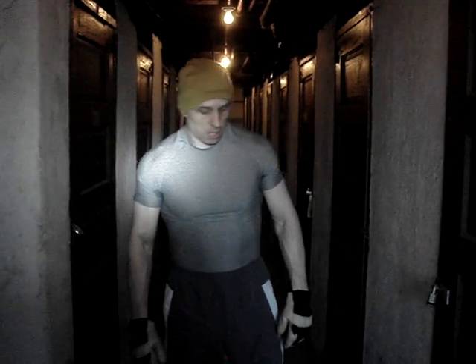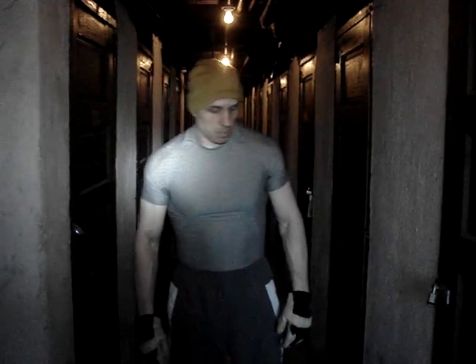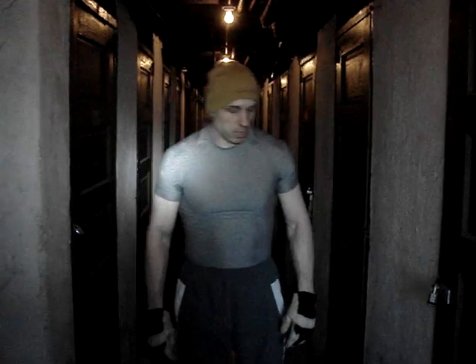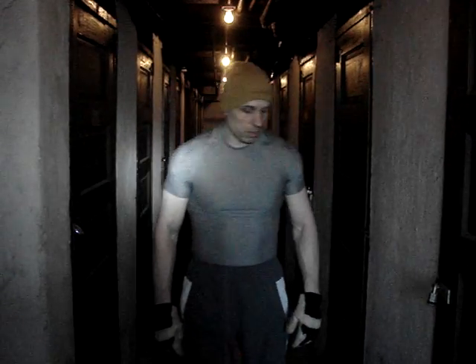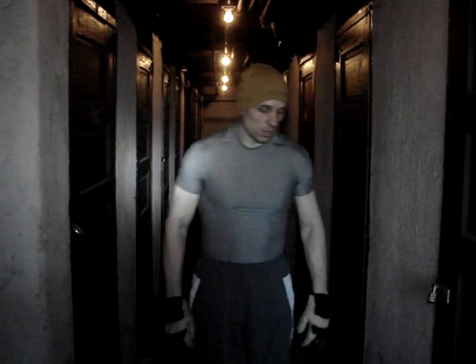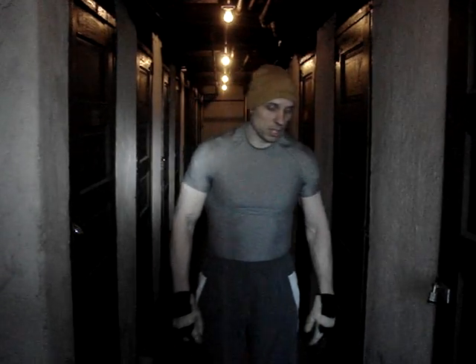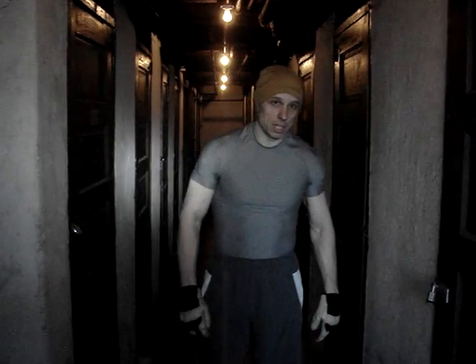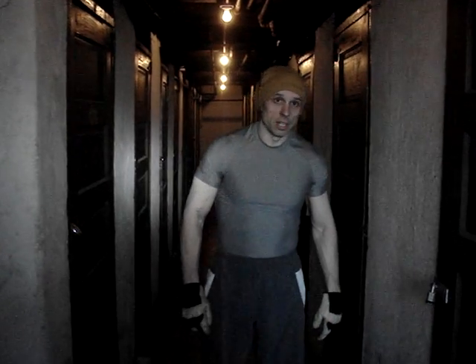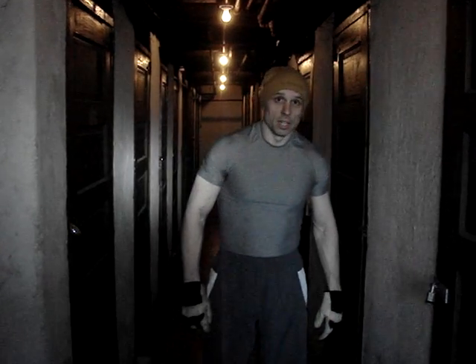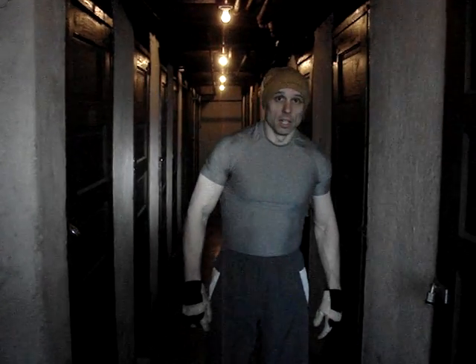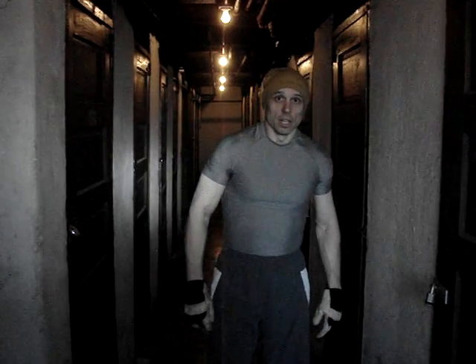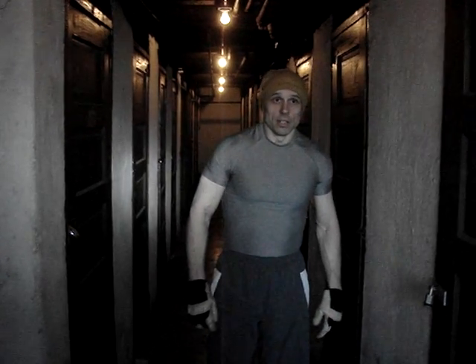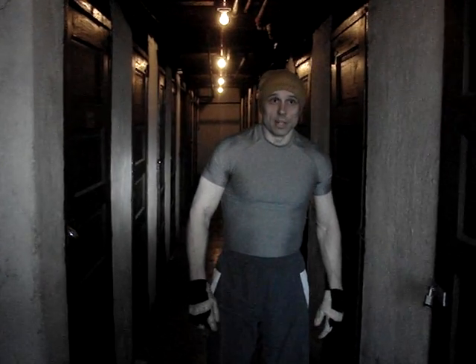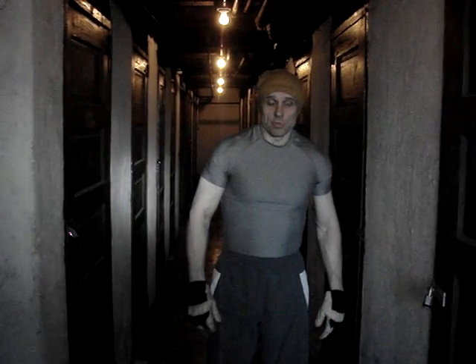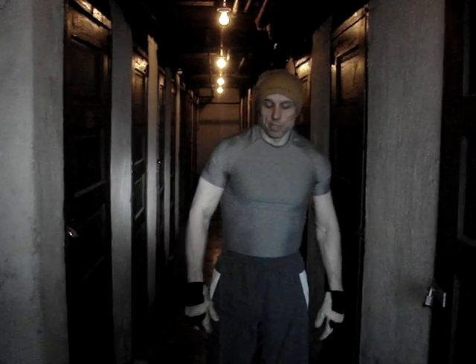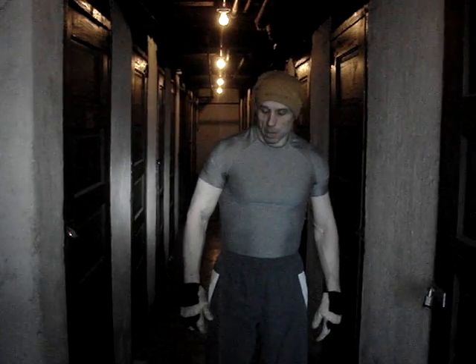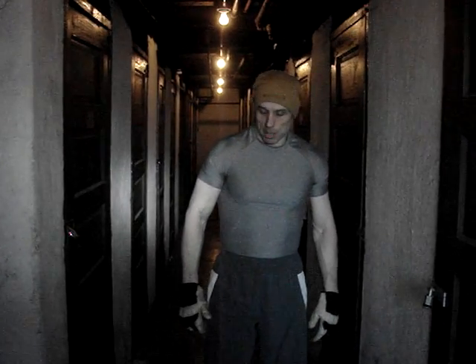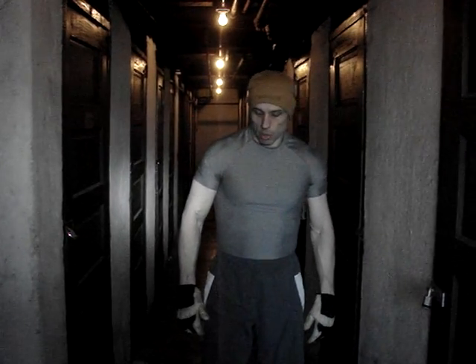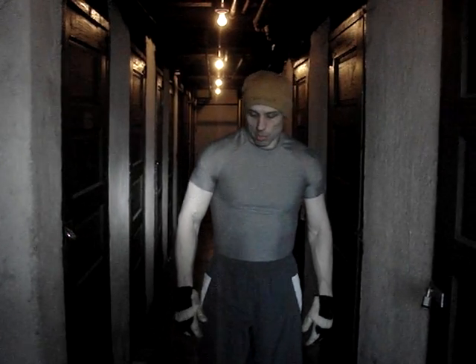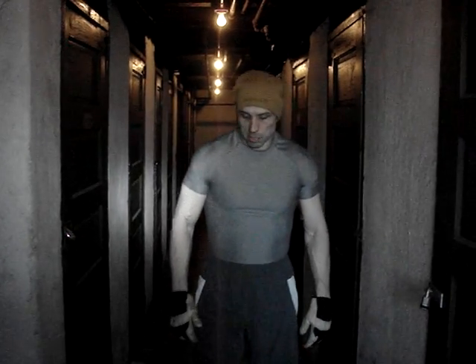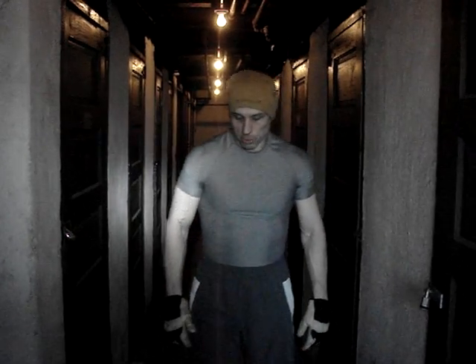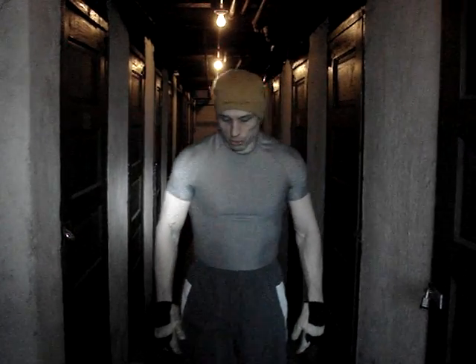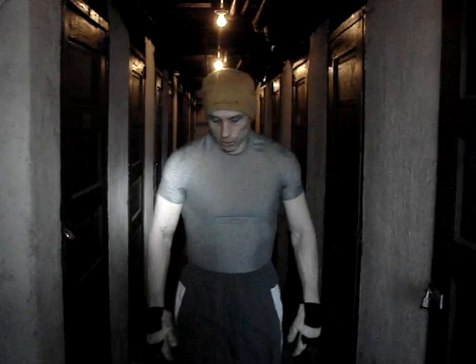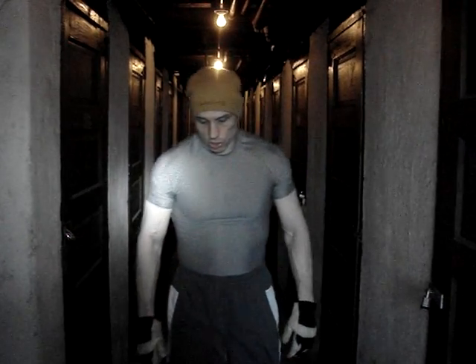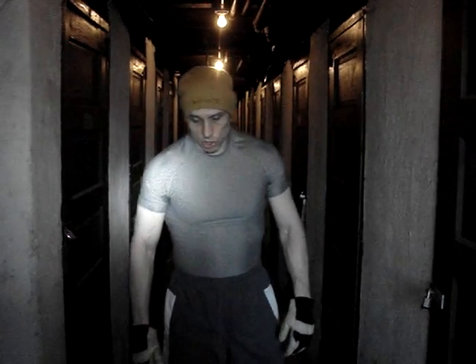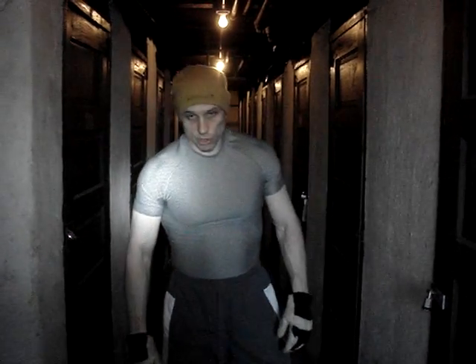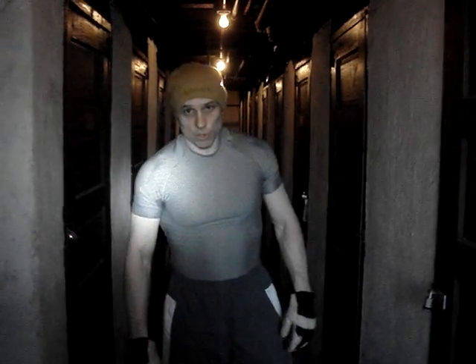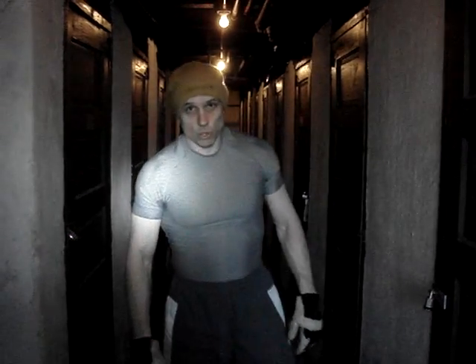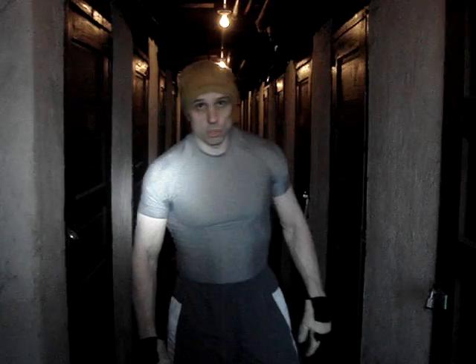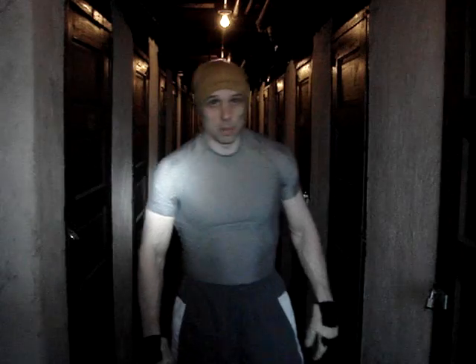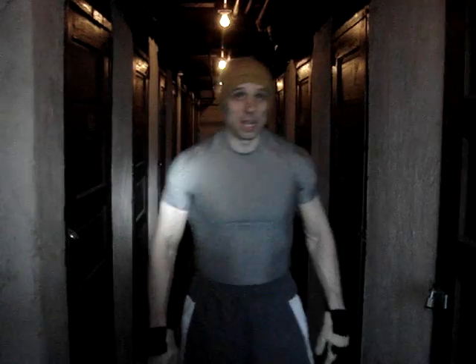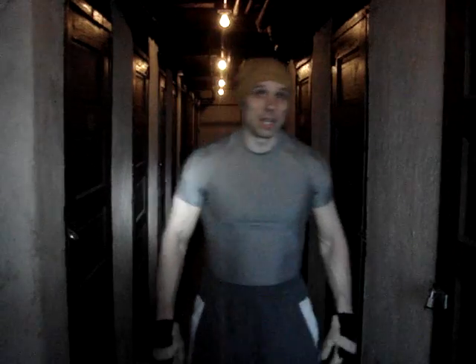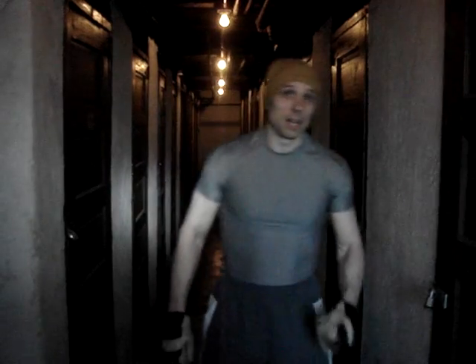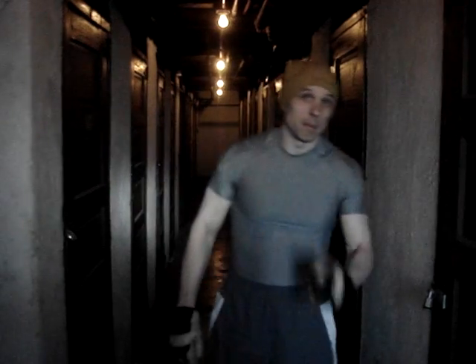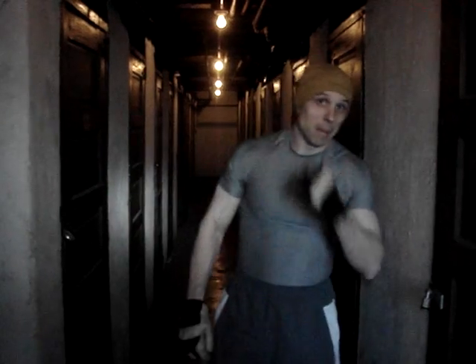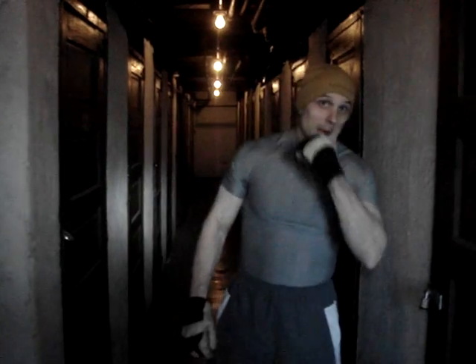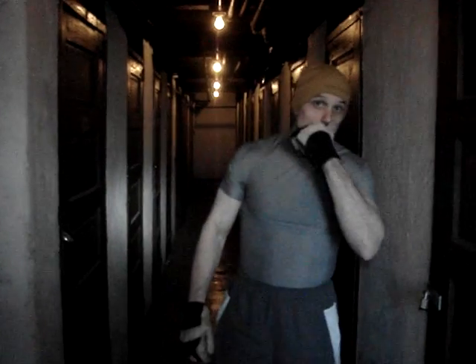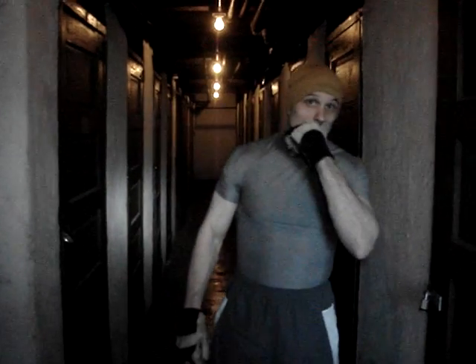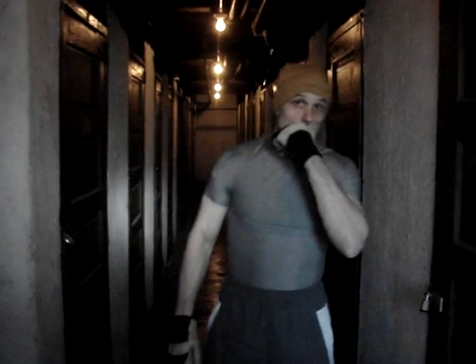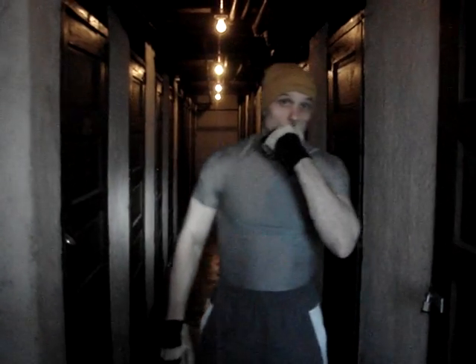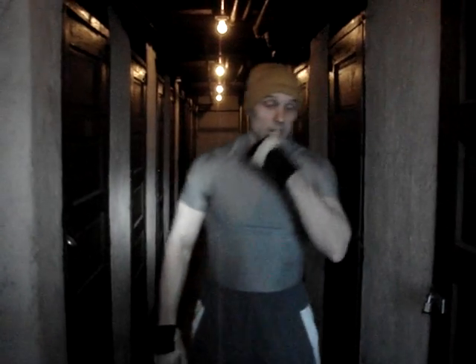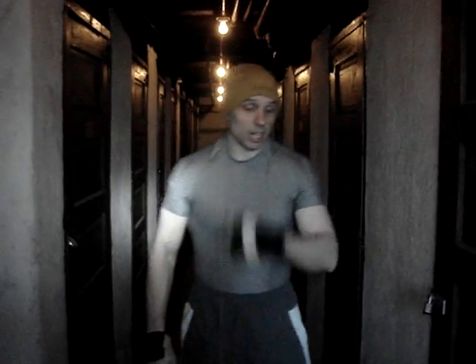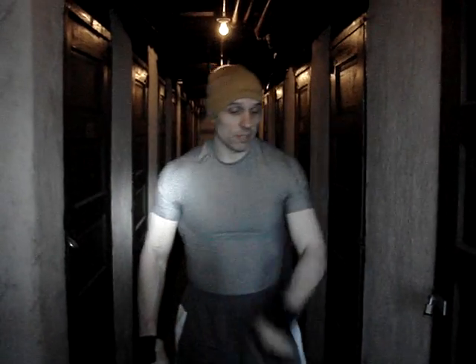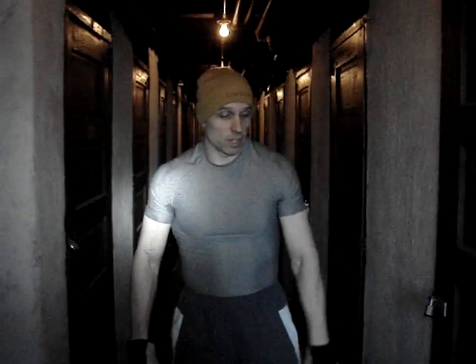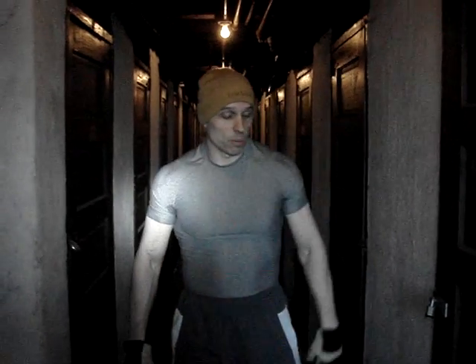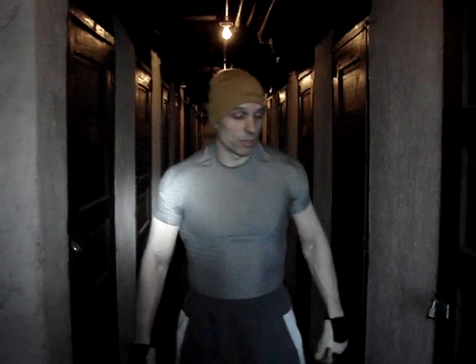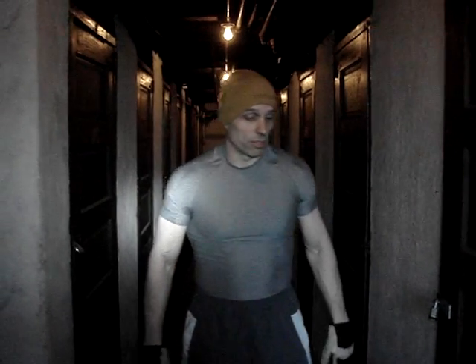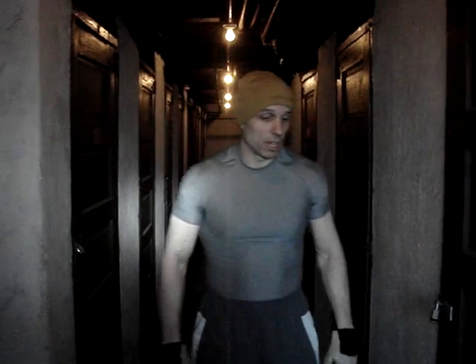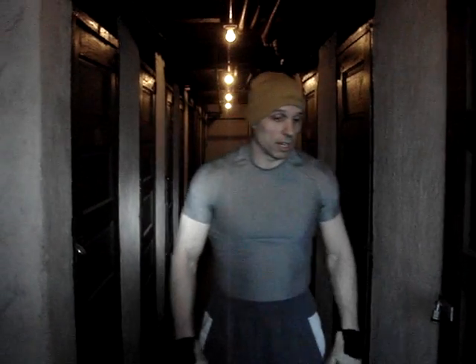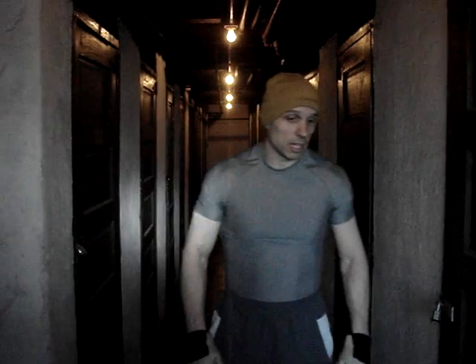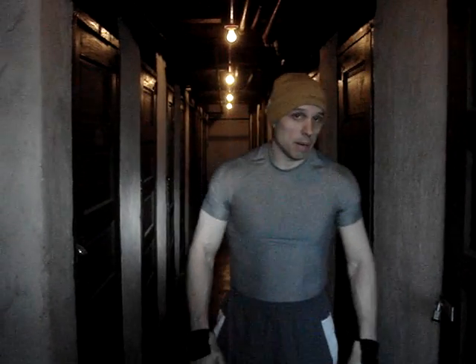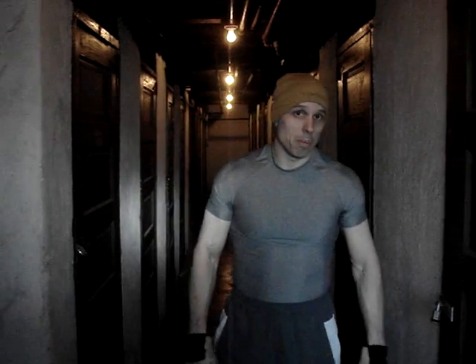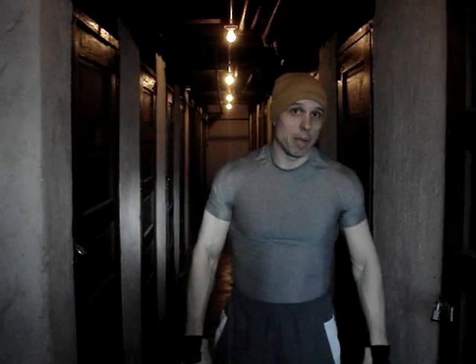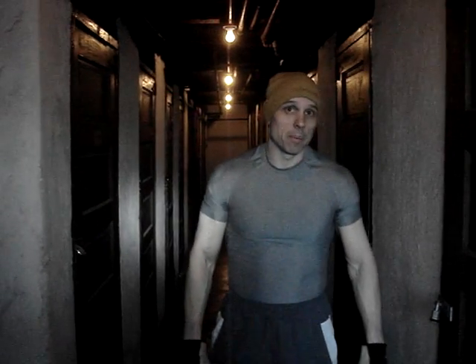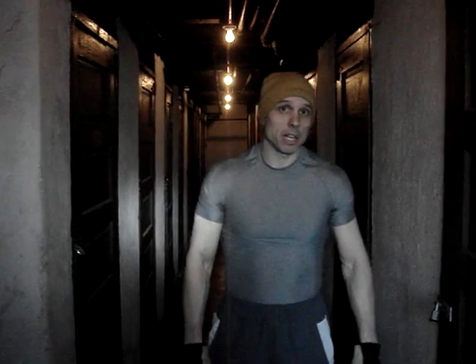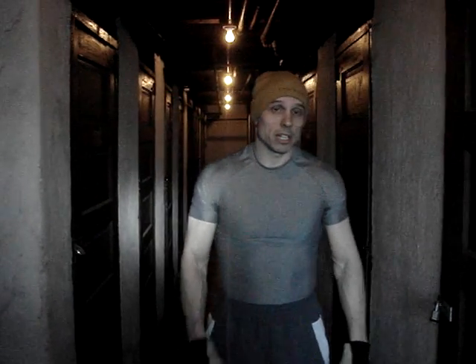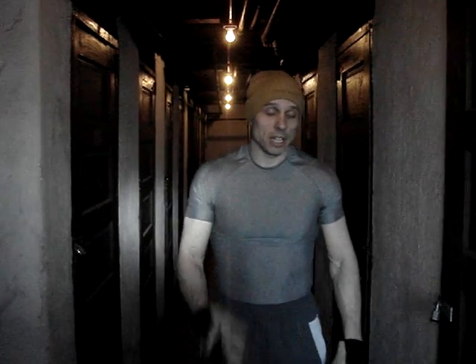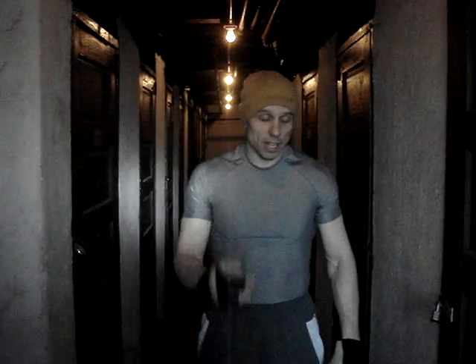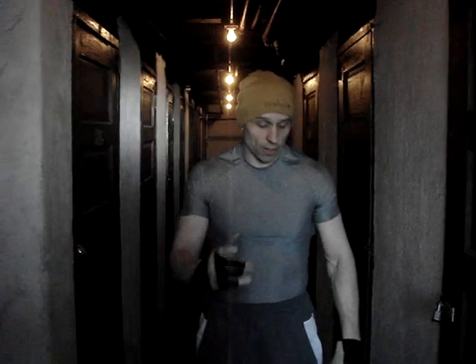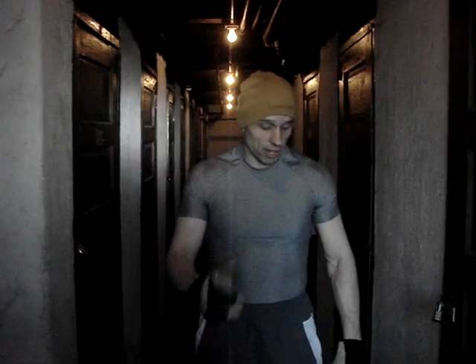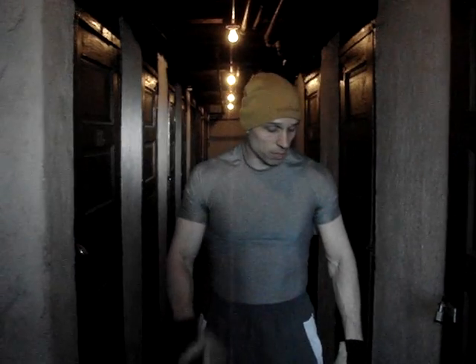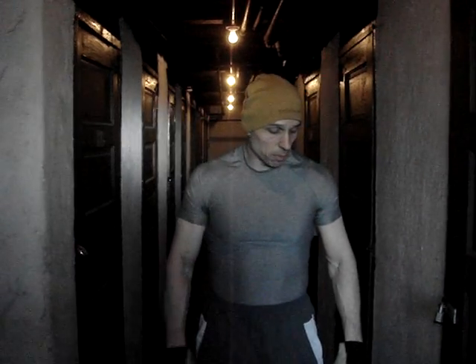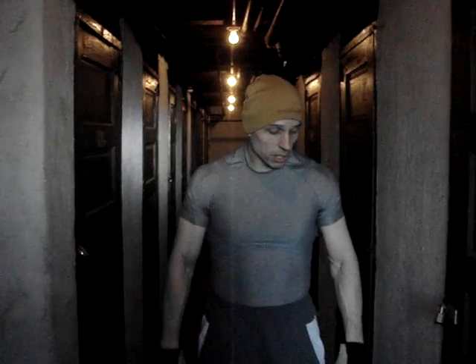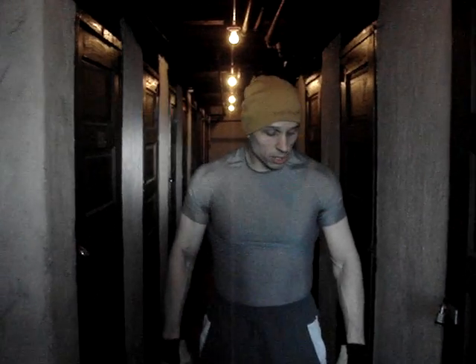I'm here in the depths of my apartment building to show folks my bag drag workout. I'm here with cameraman Mike again. Thank you, Mike.